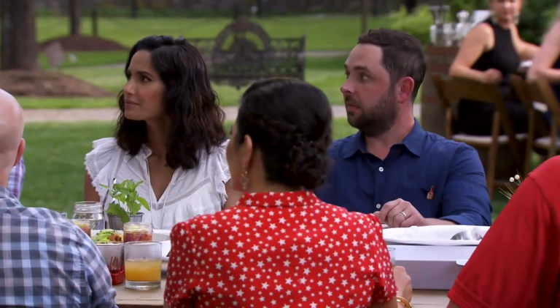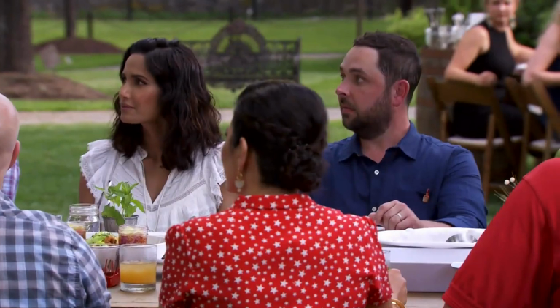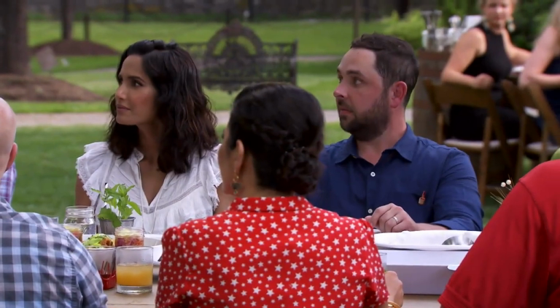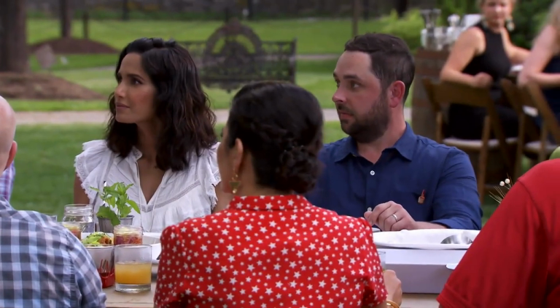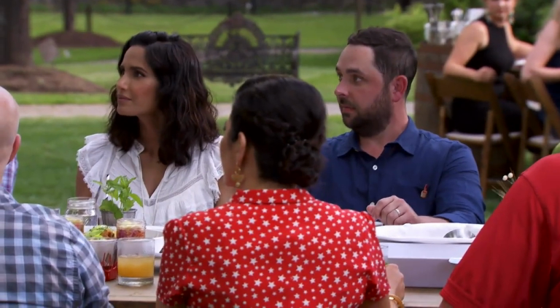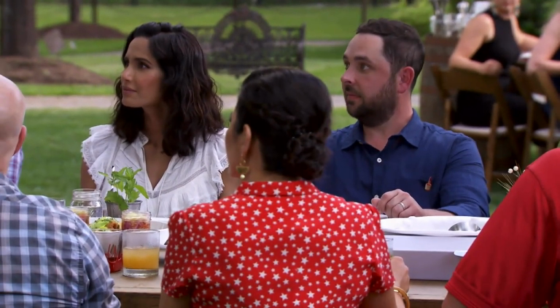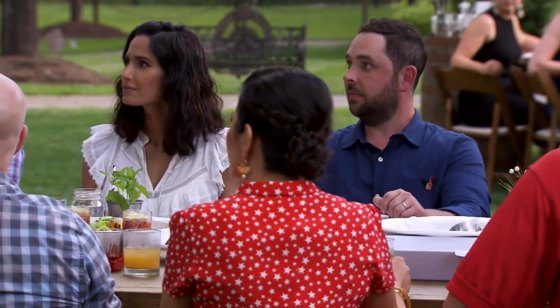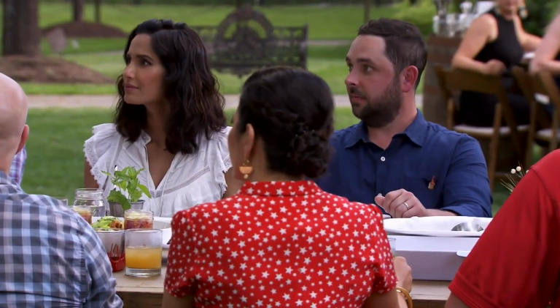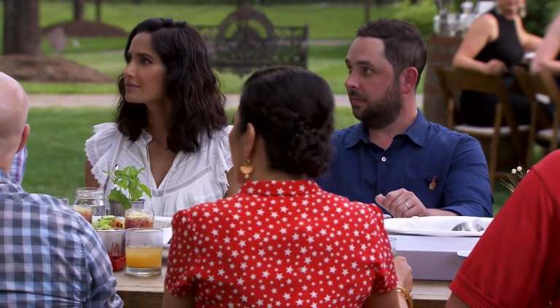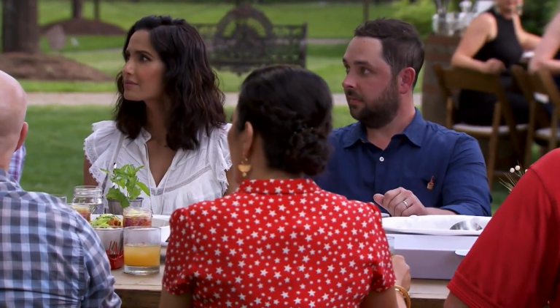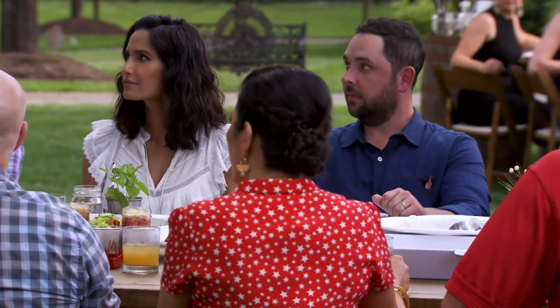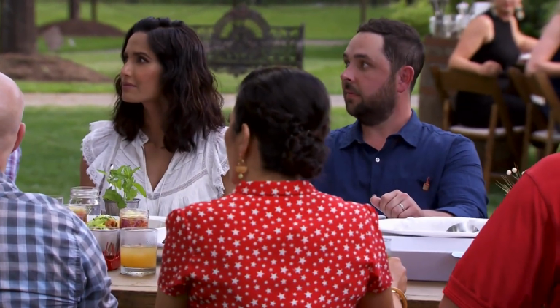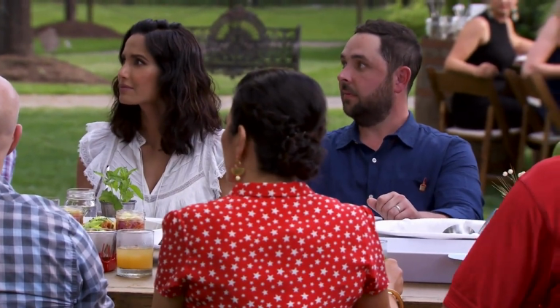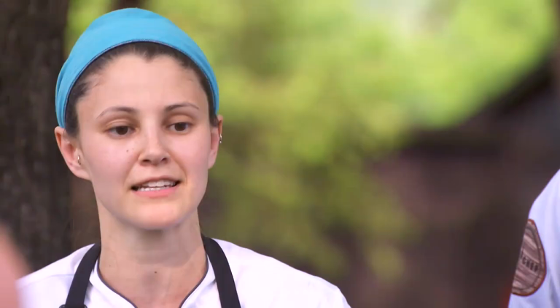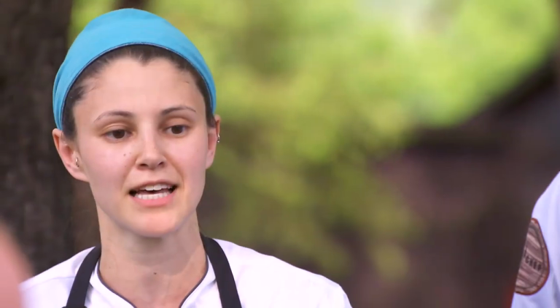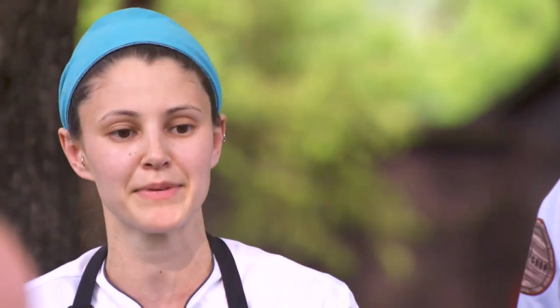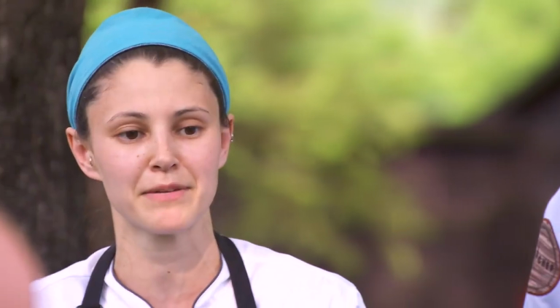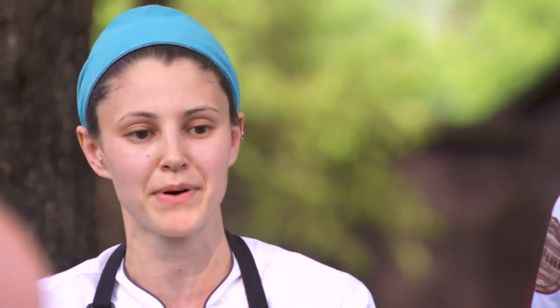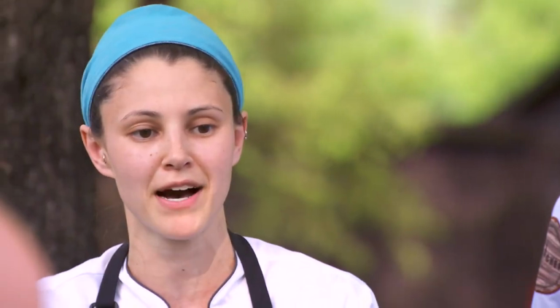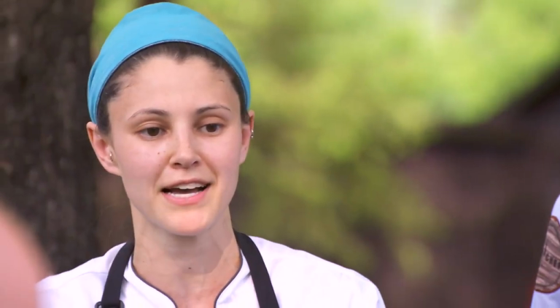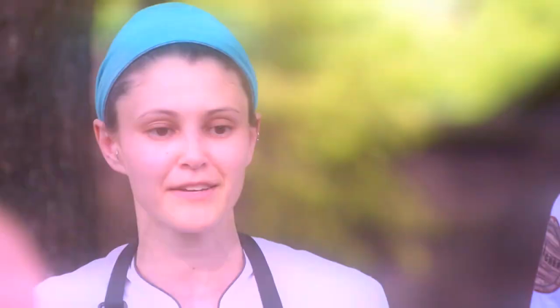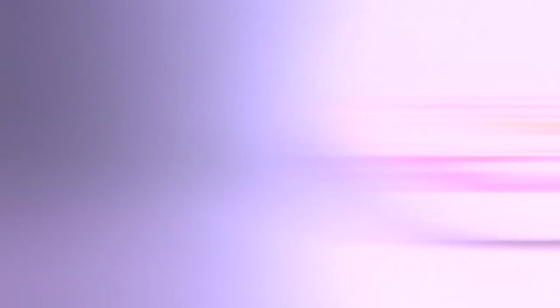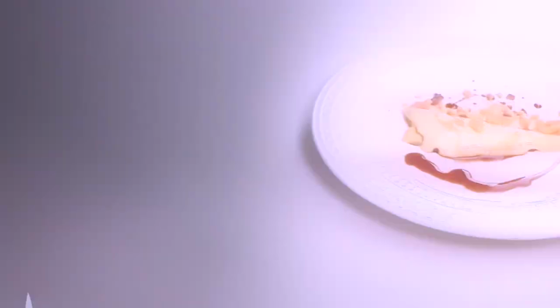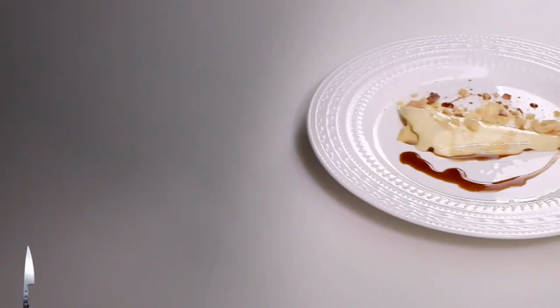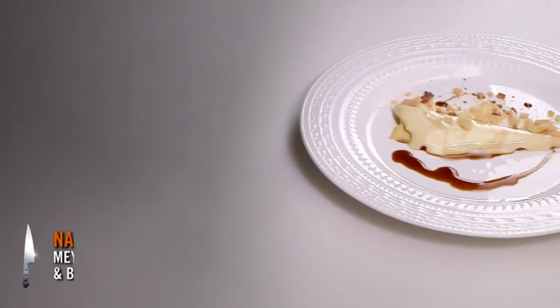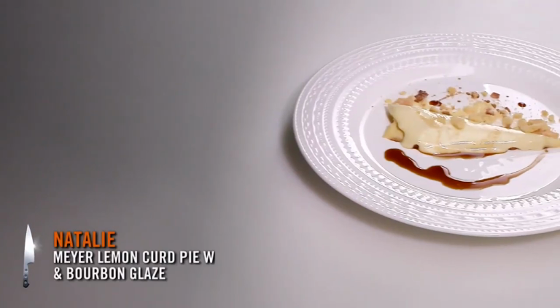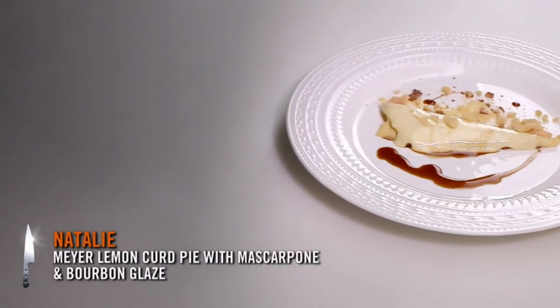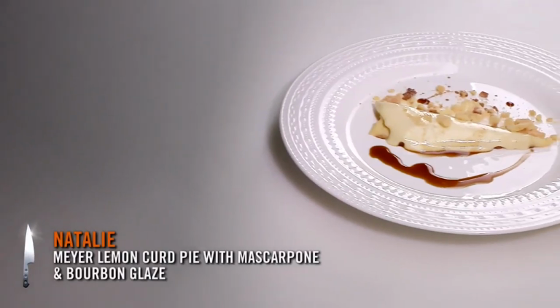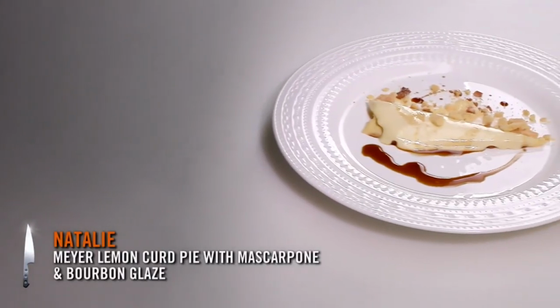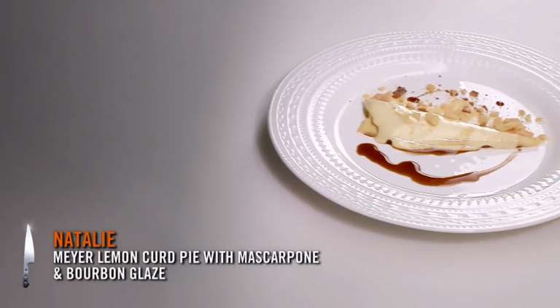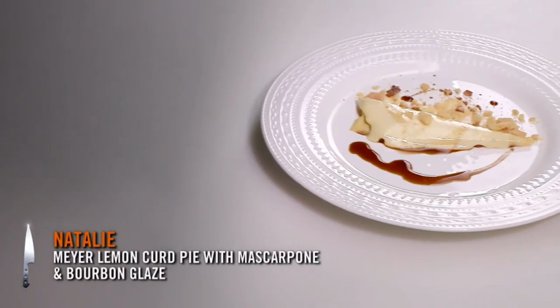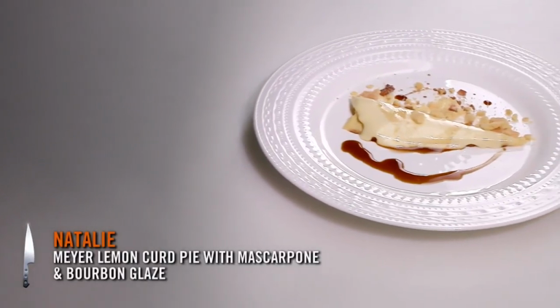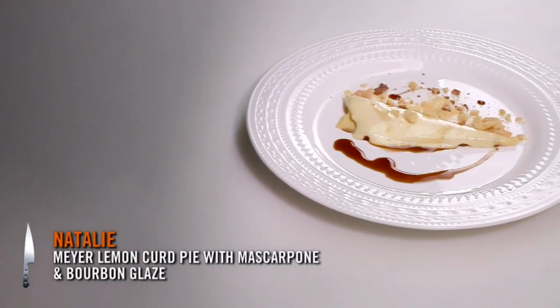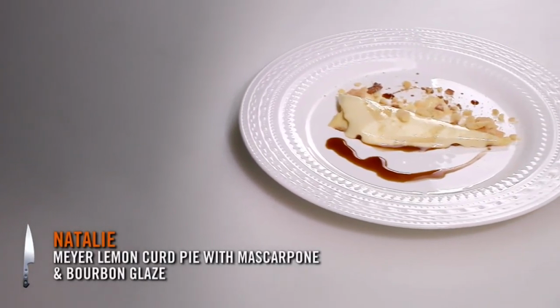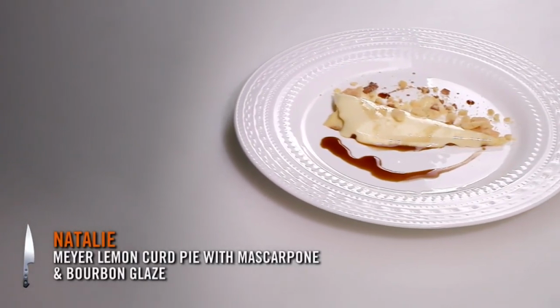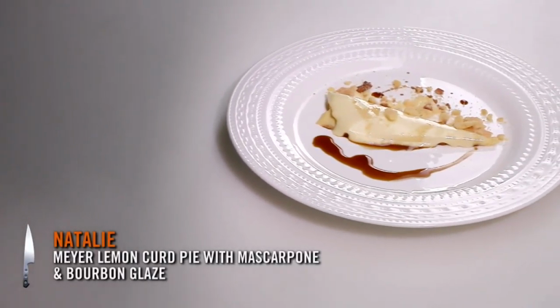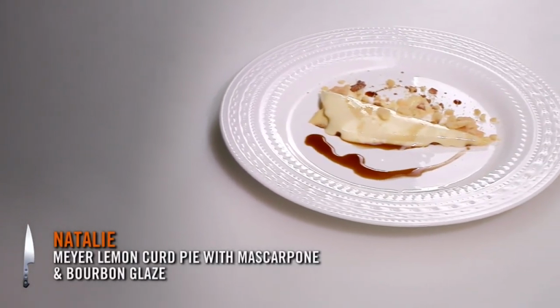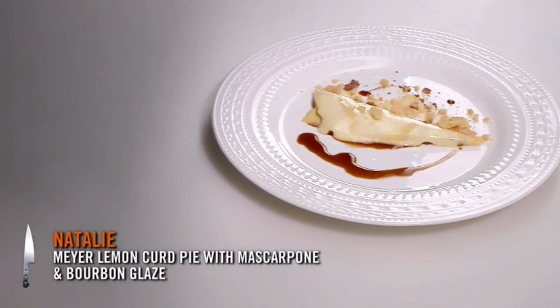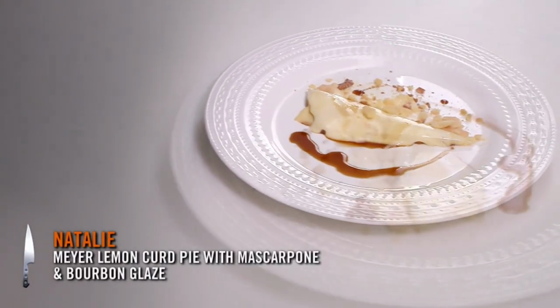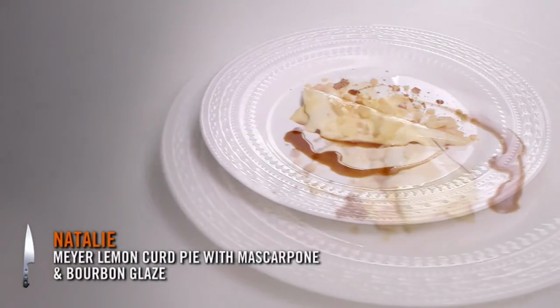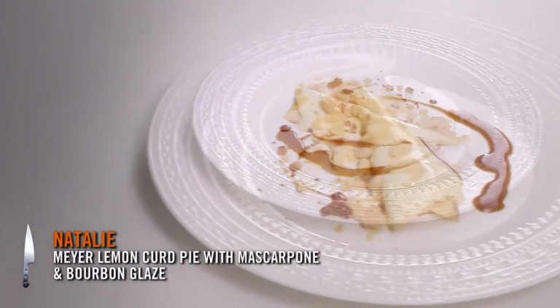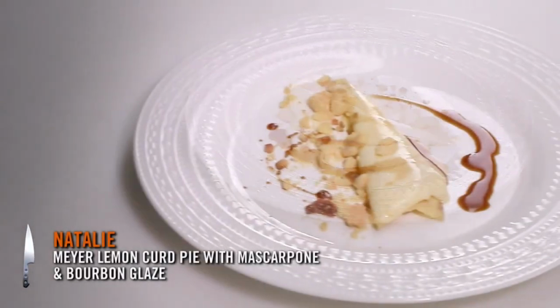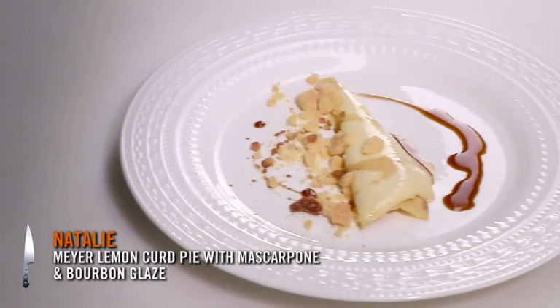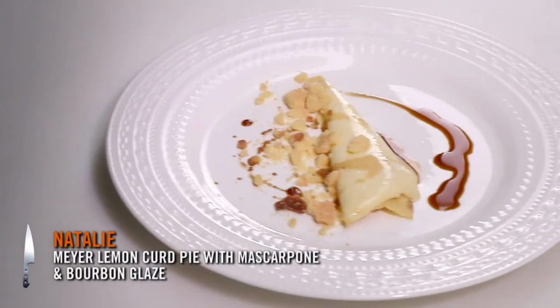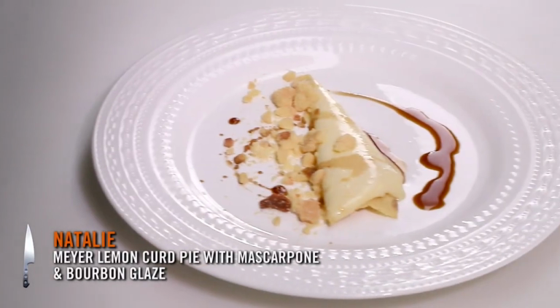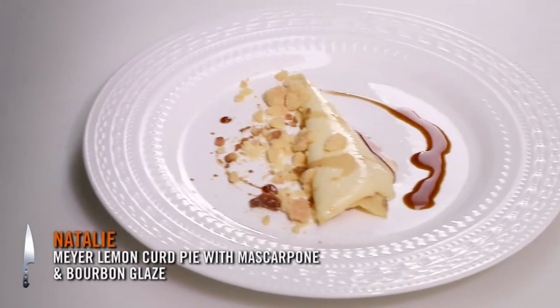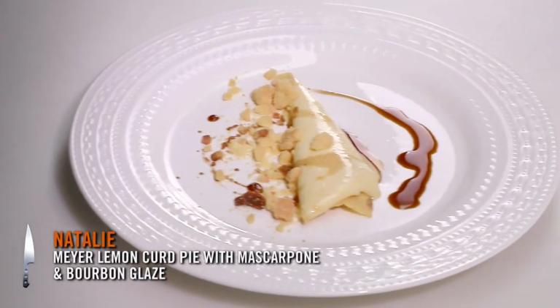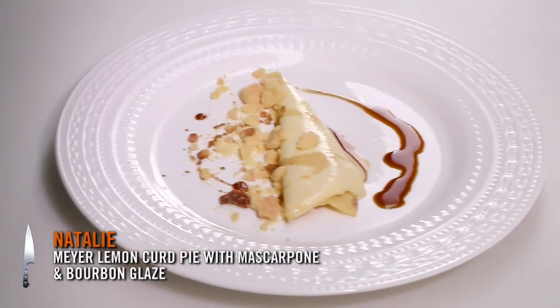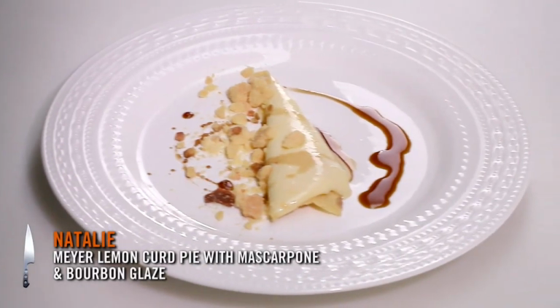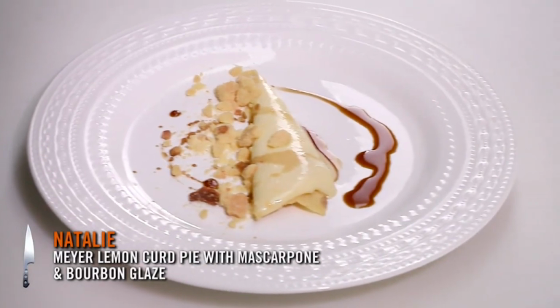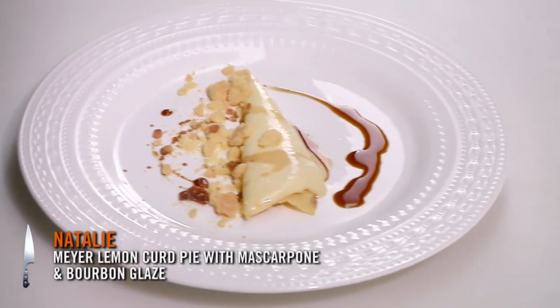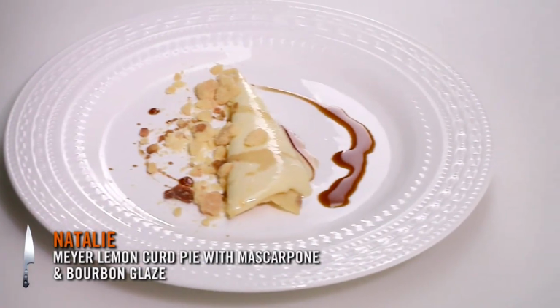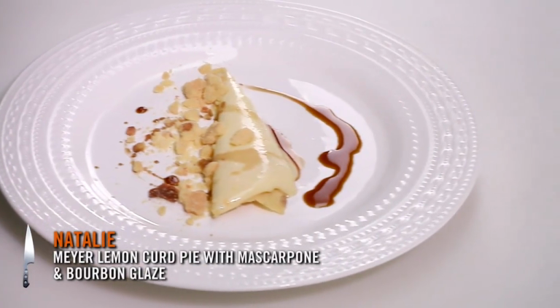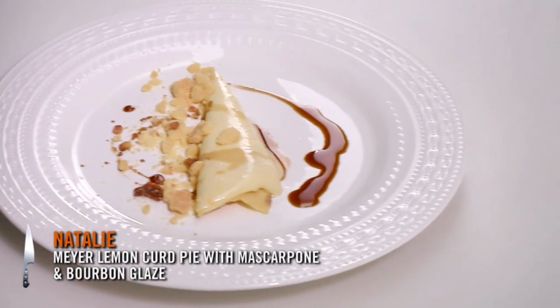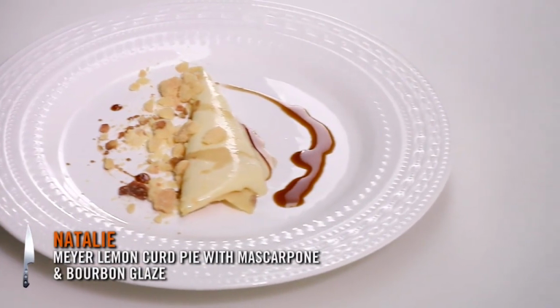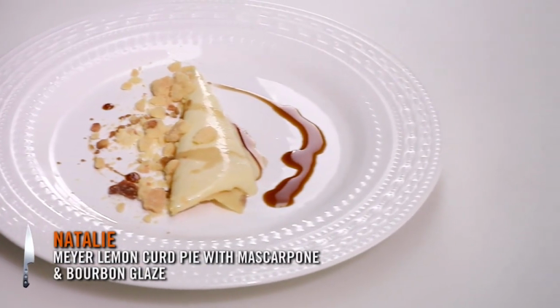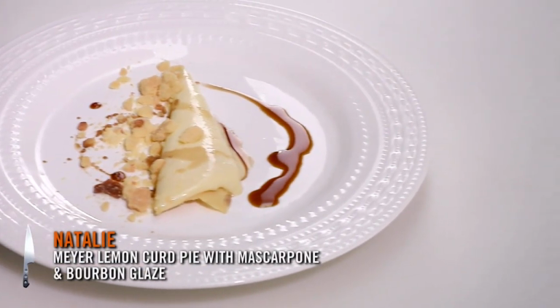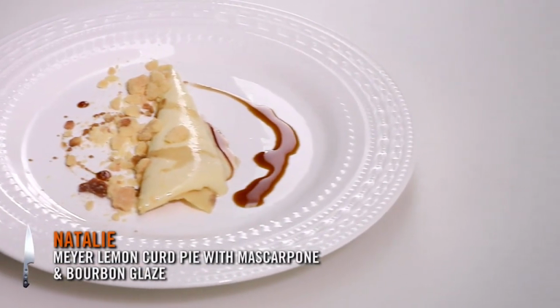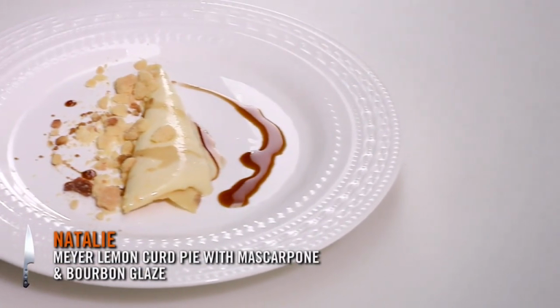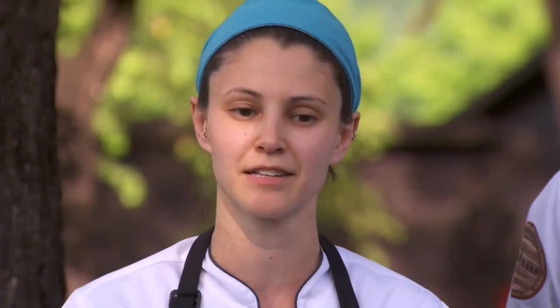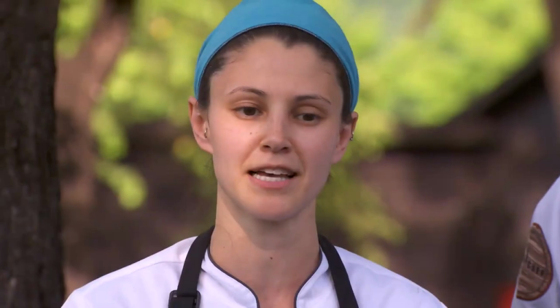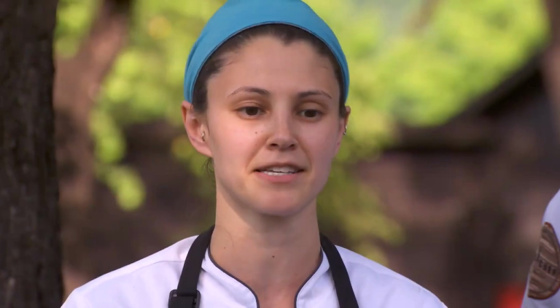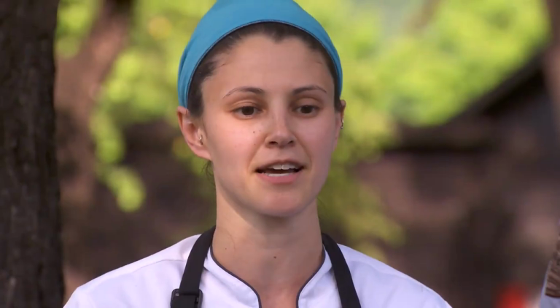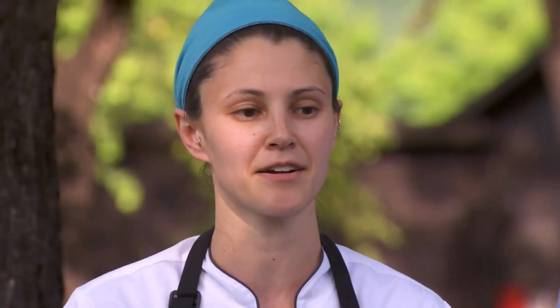Final dish! There's a lemon pie with a little Meyer lemon curd, some mascarpone, and a little bourbon and sorghum glaze in there.